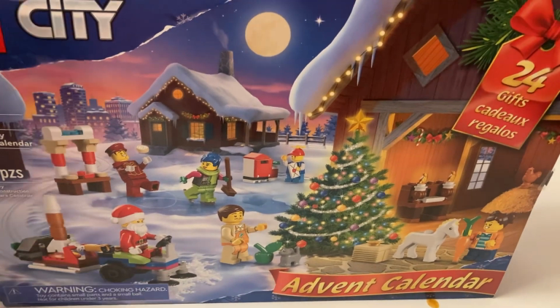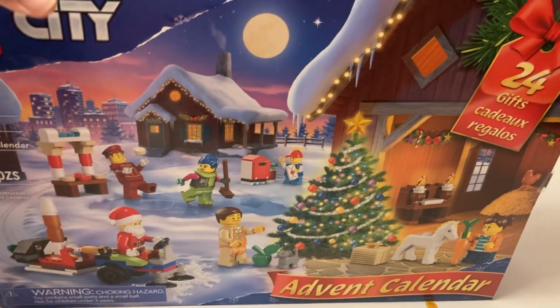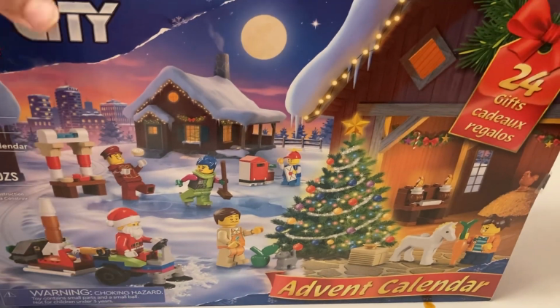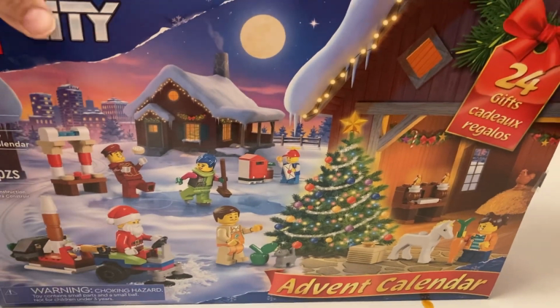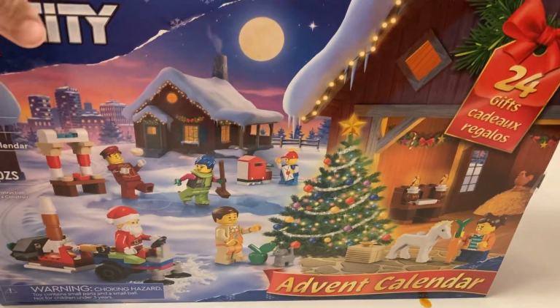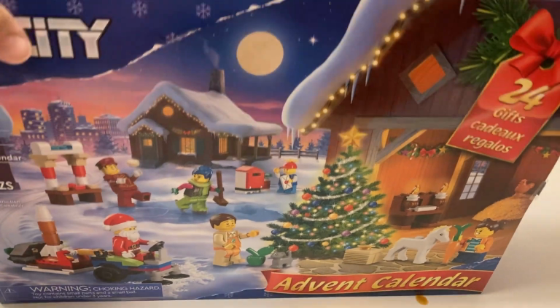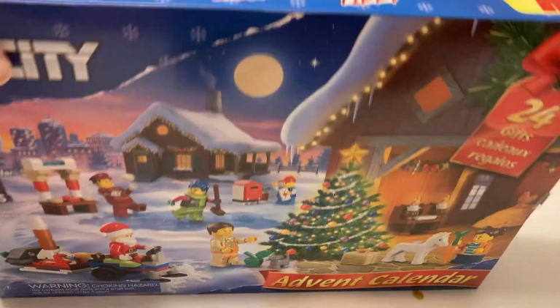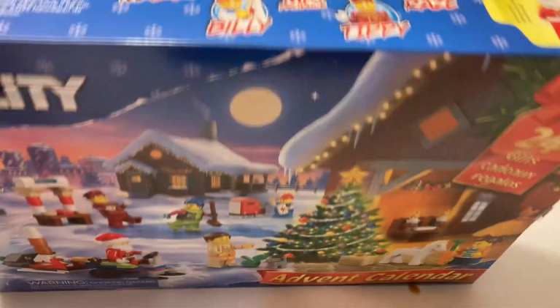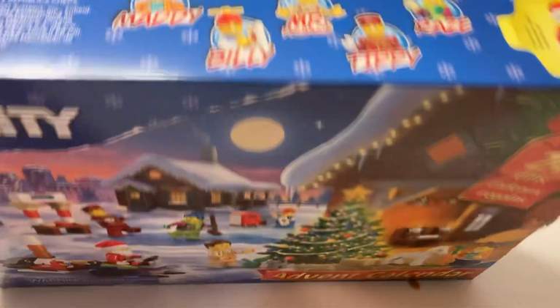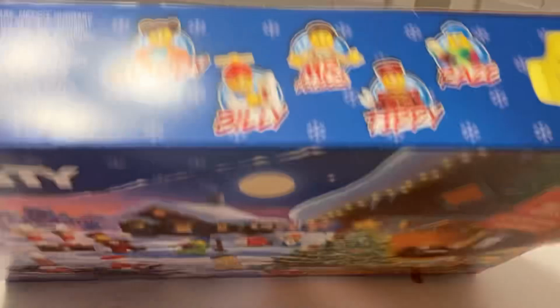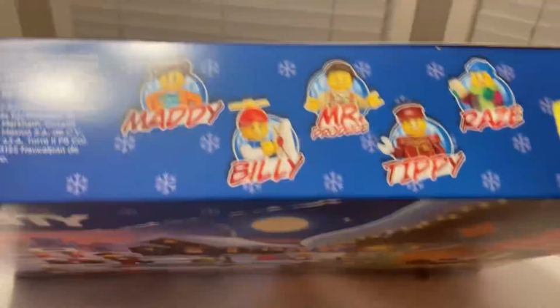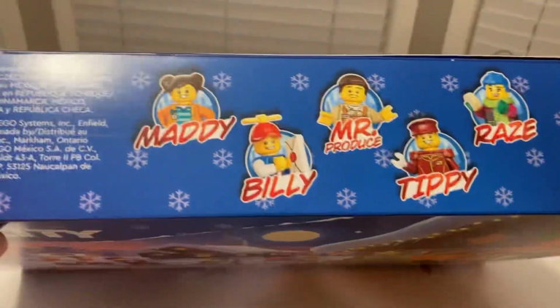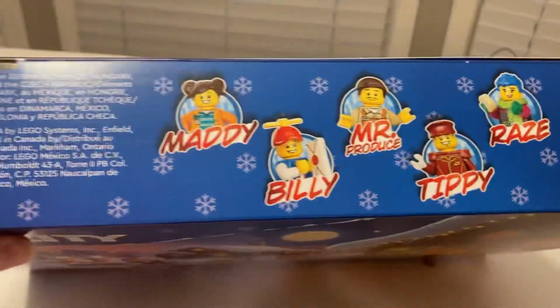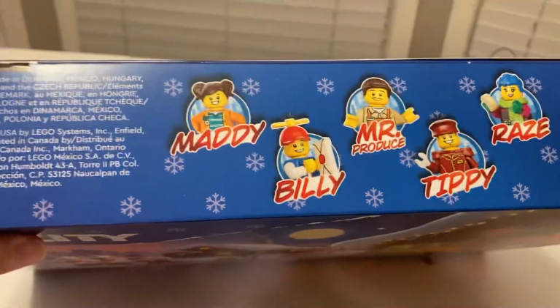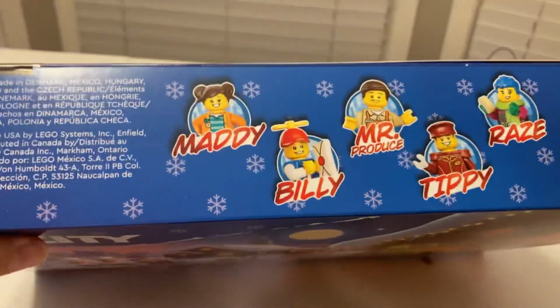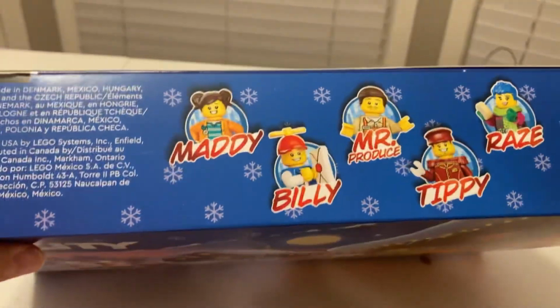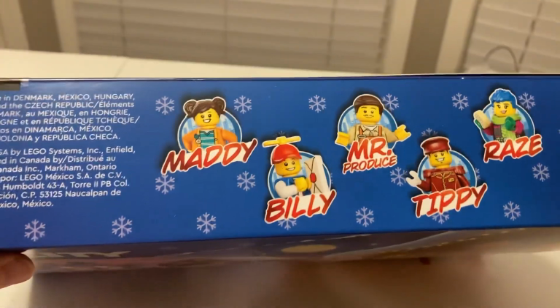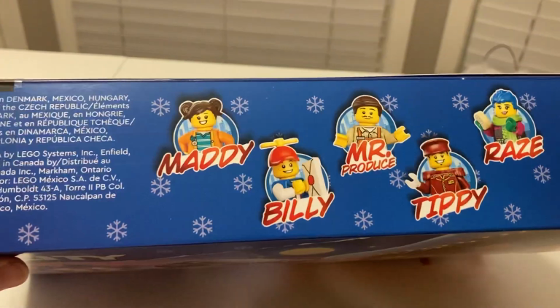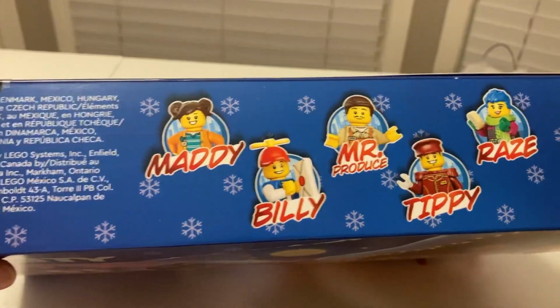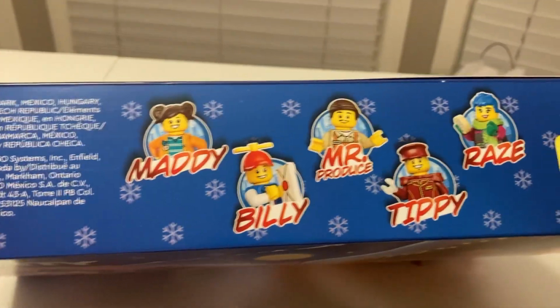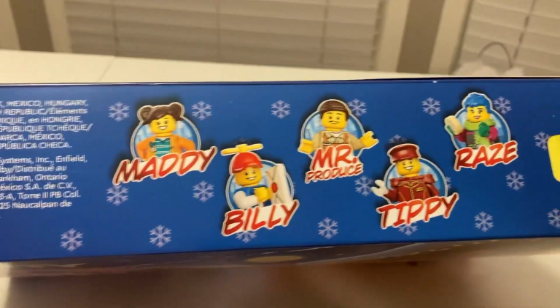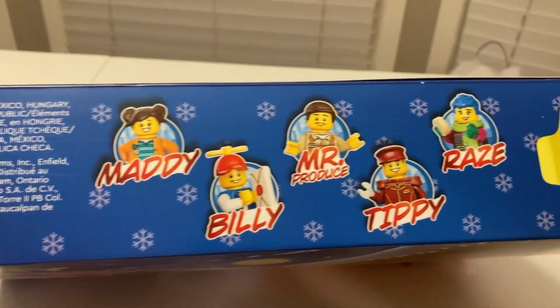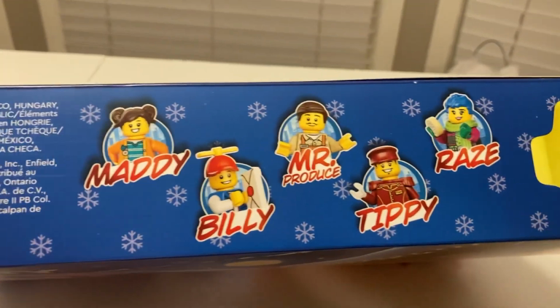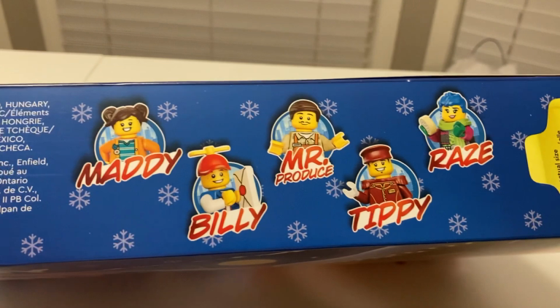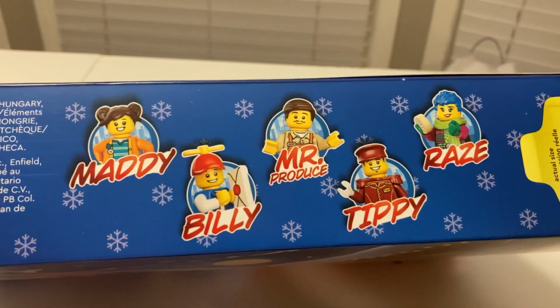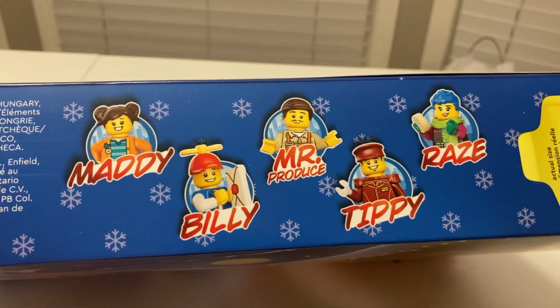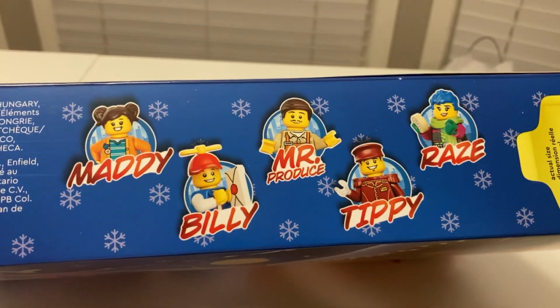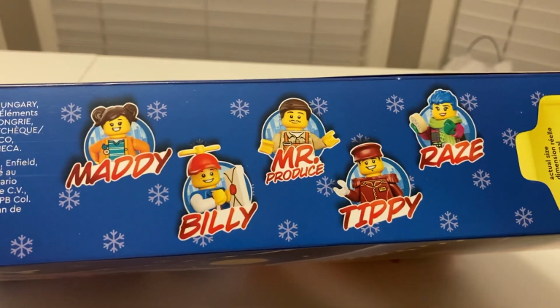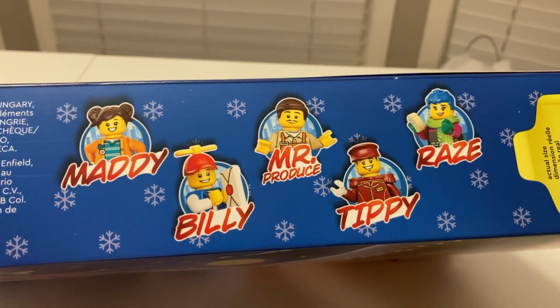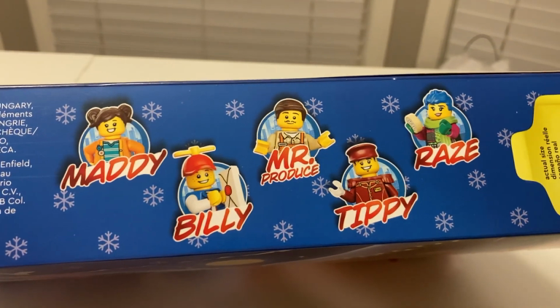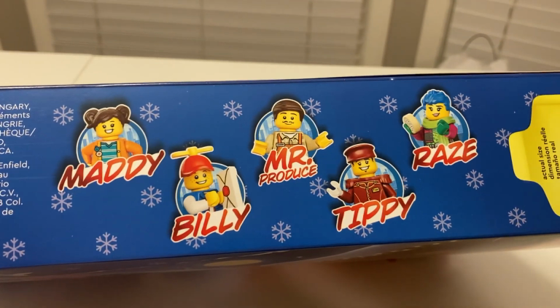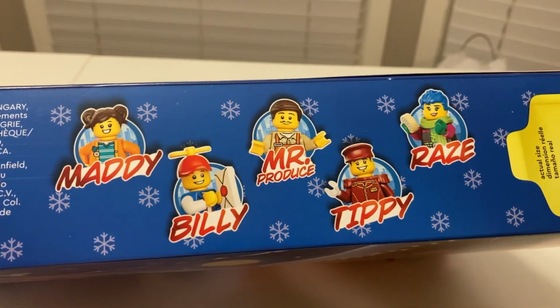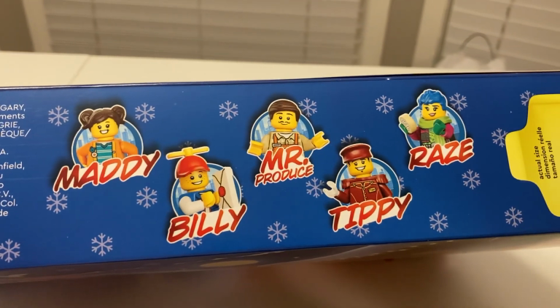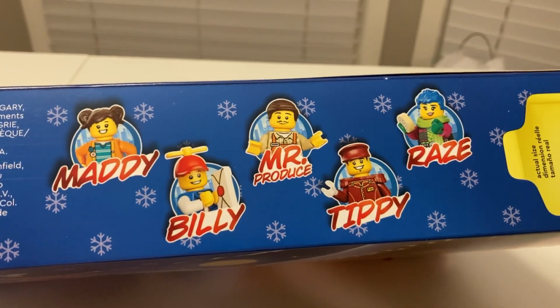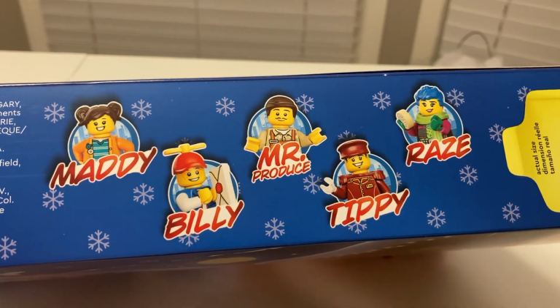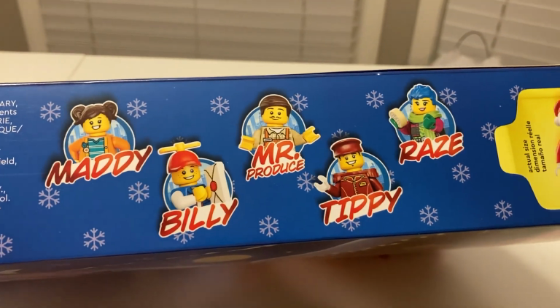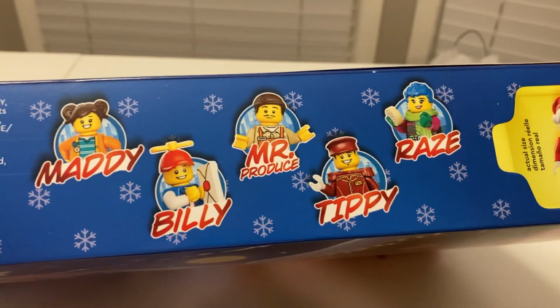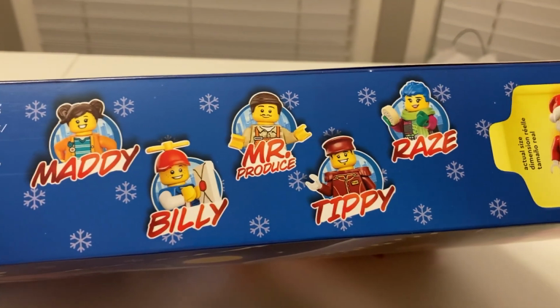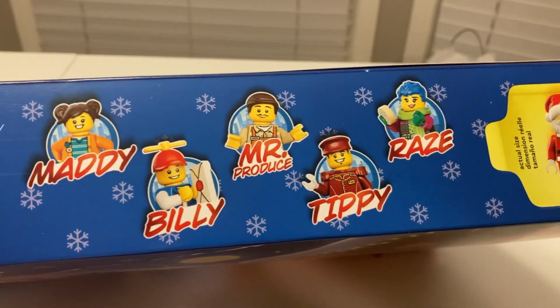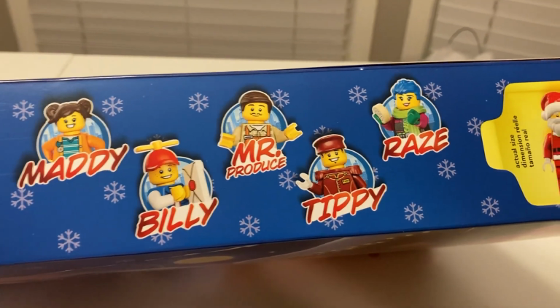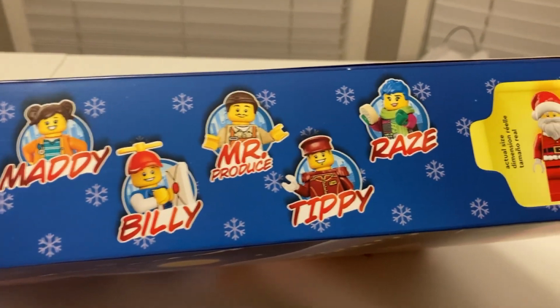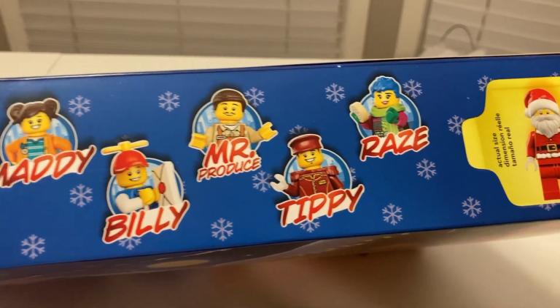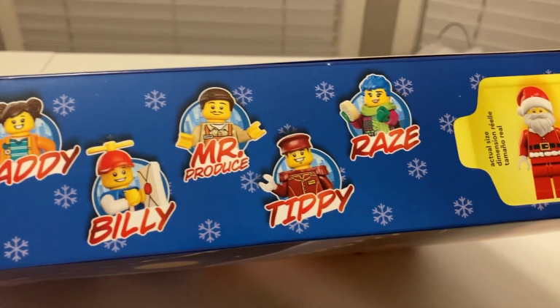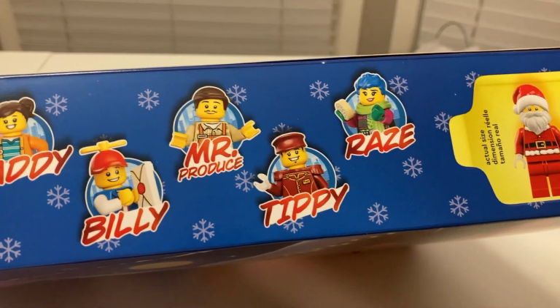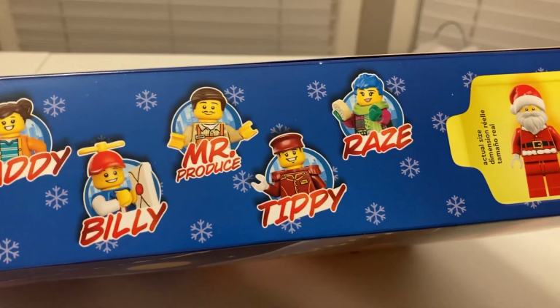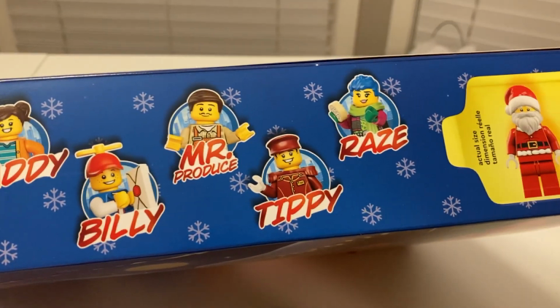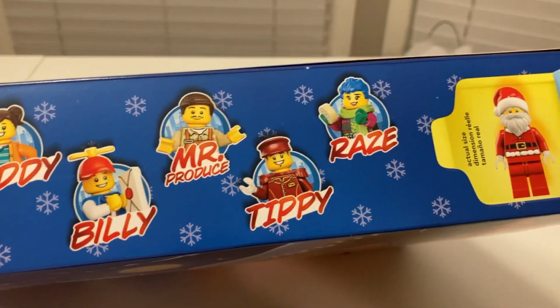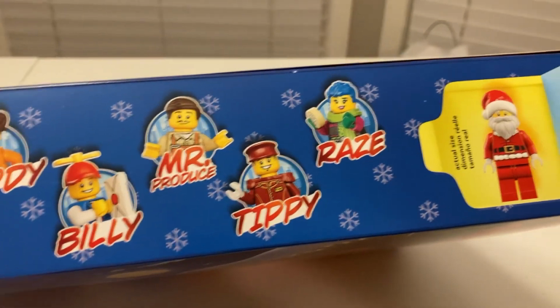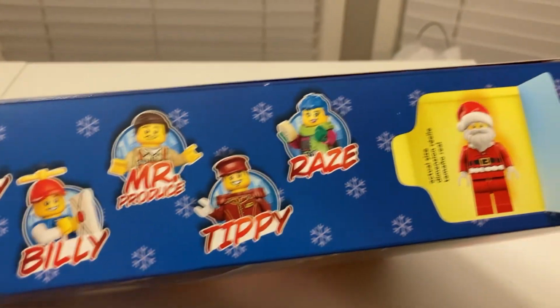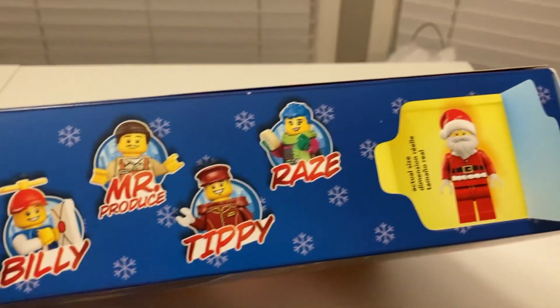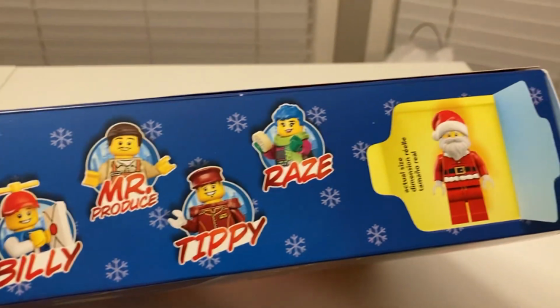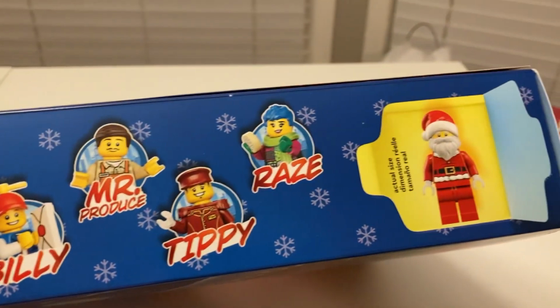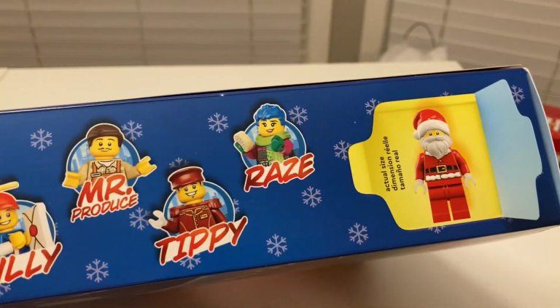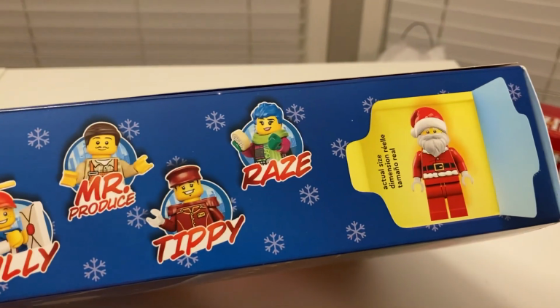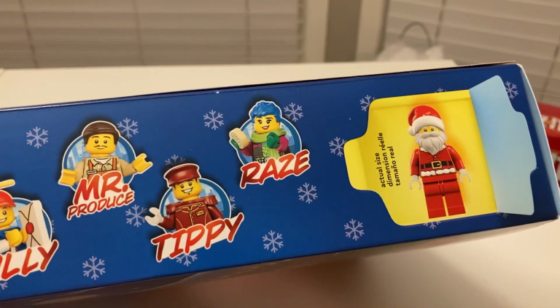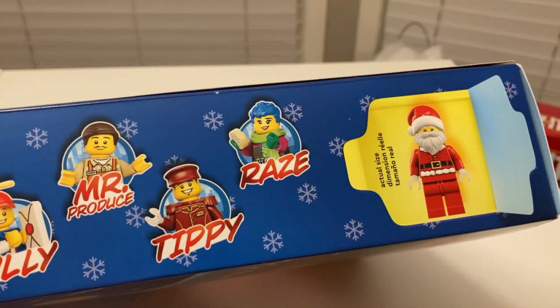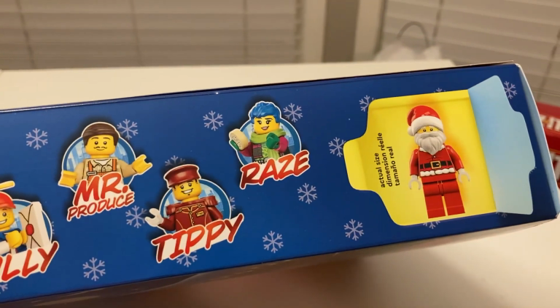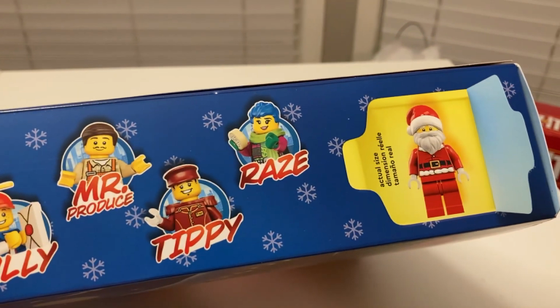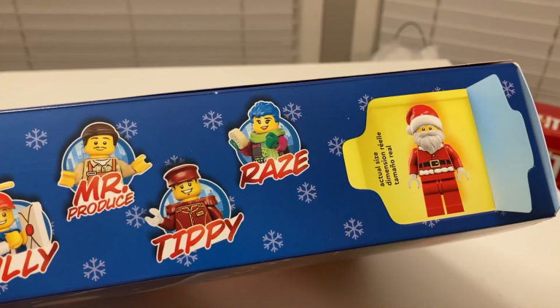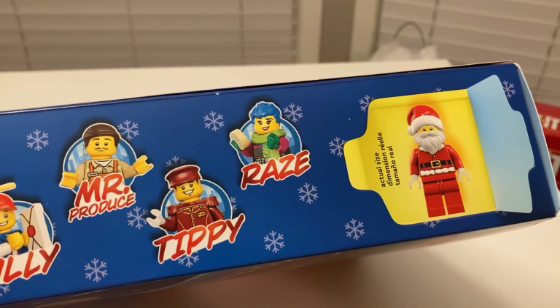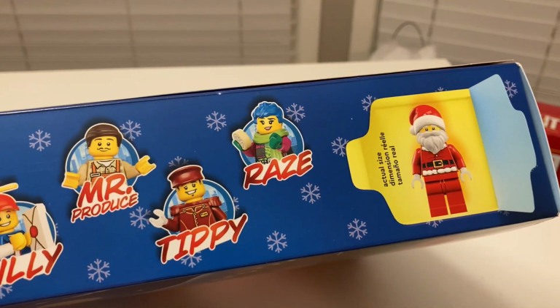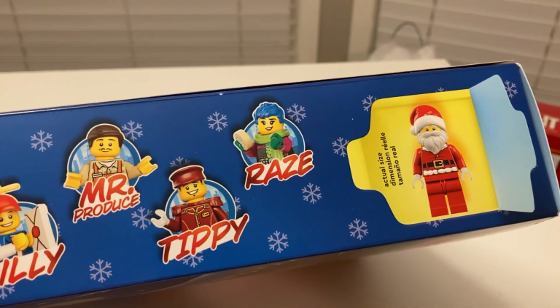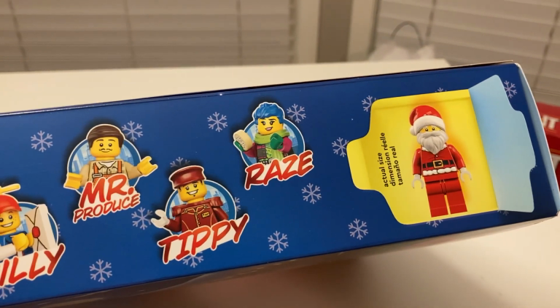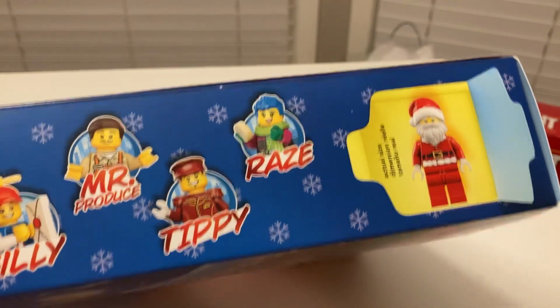So let's look at the top of the box. It says Maddie, Billy, Mr. Produce — there you go — Tippi, Rays, and of course, Santa.